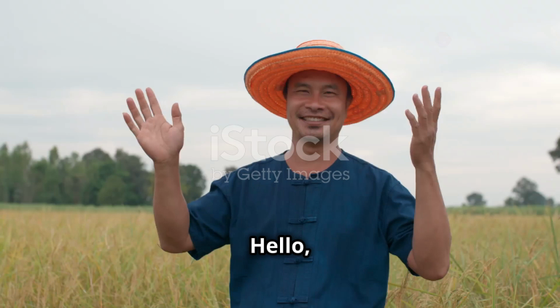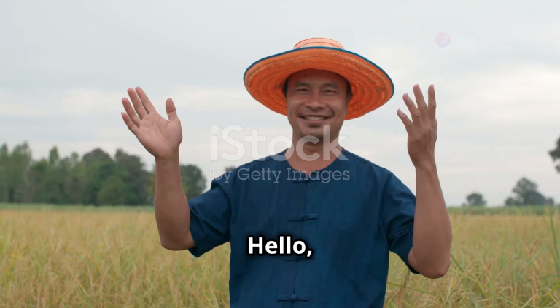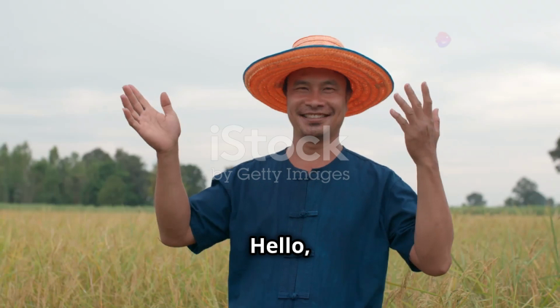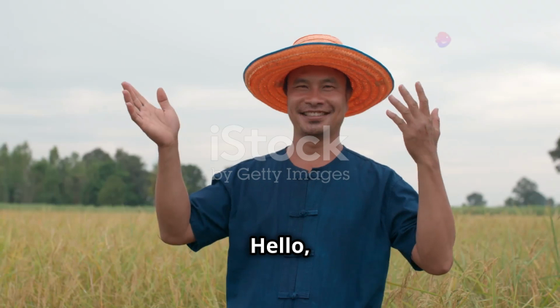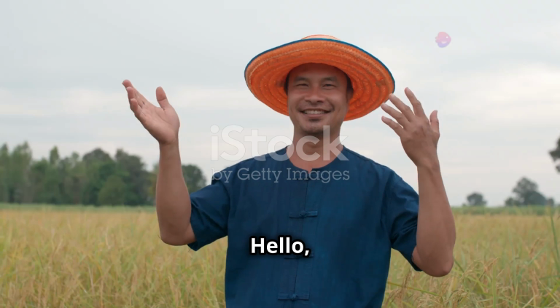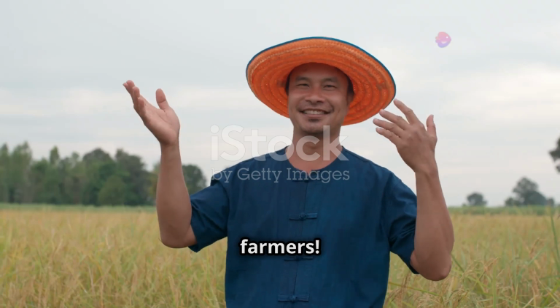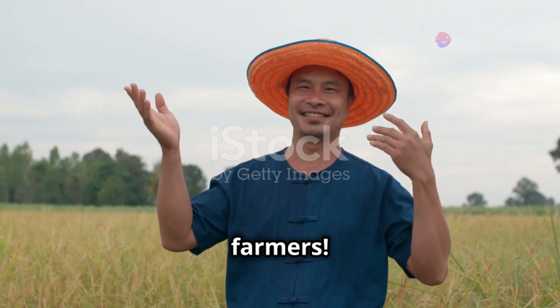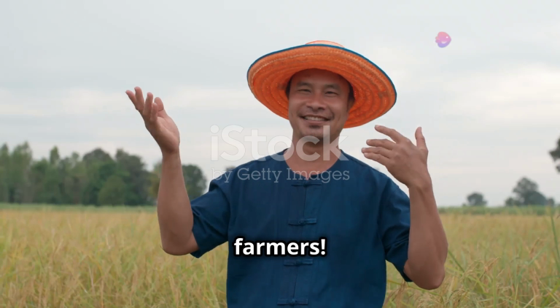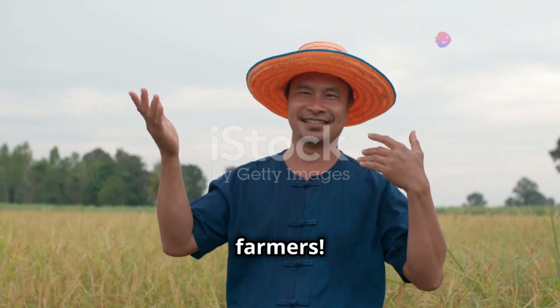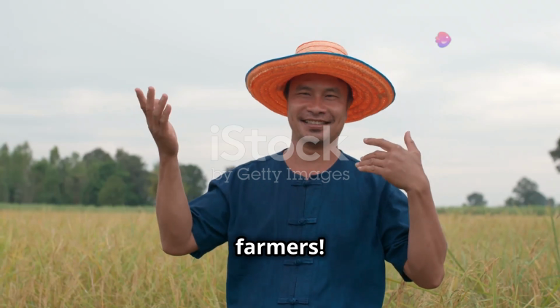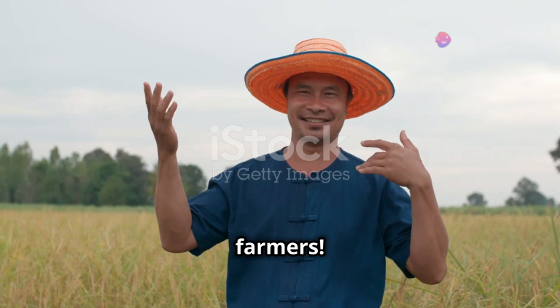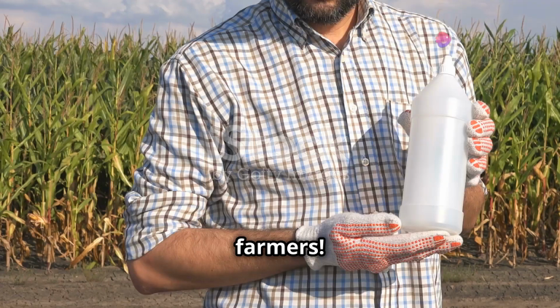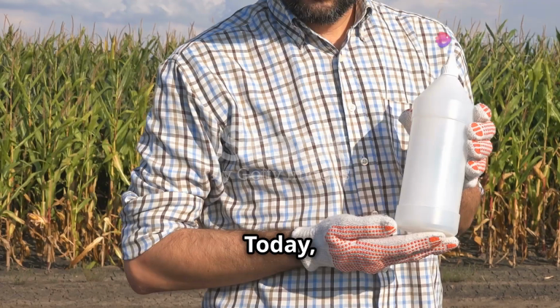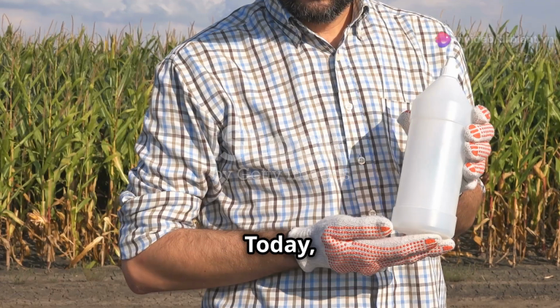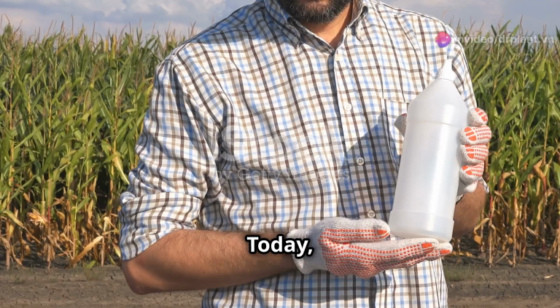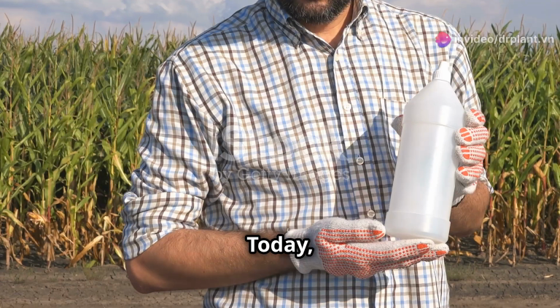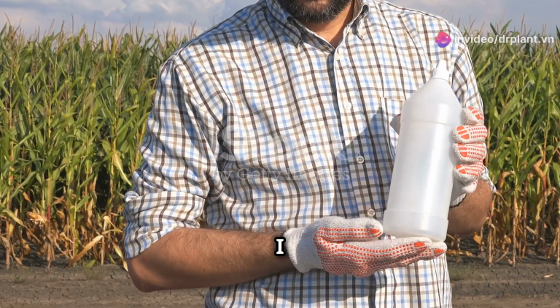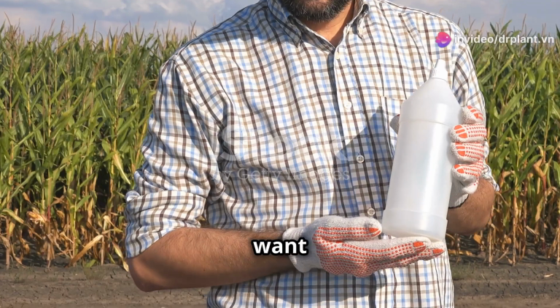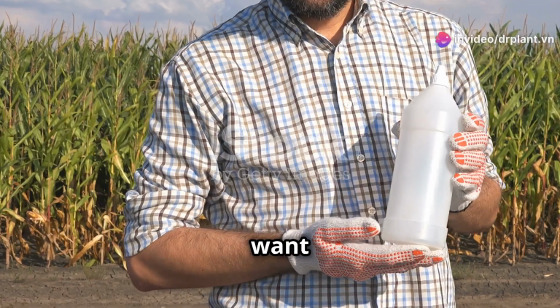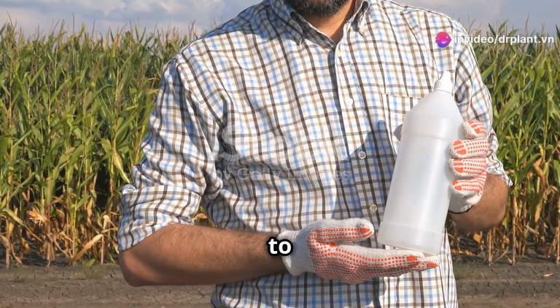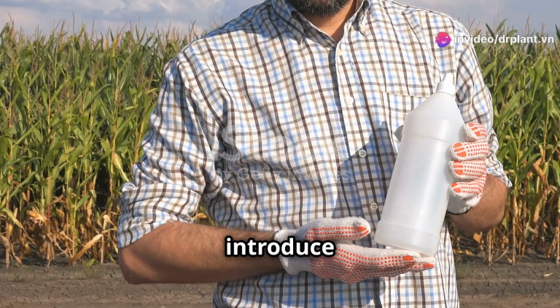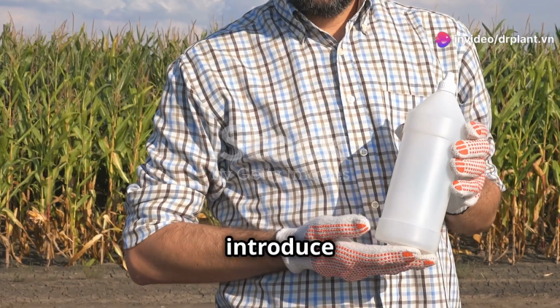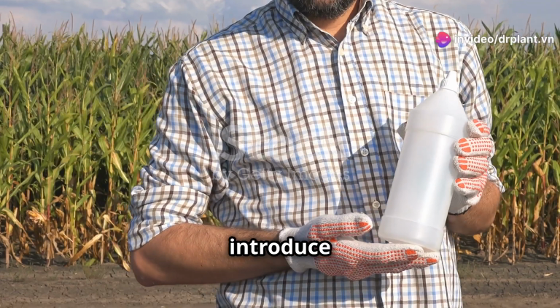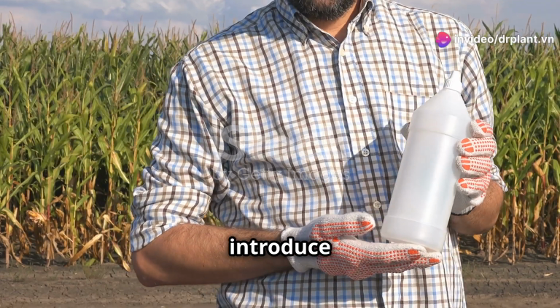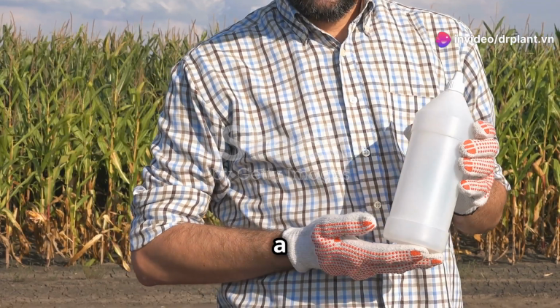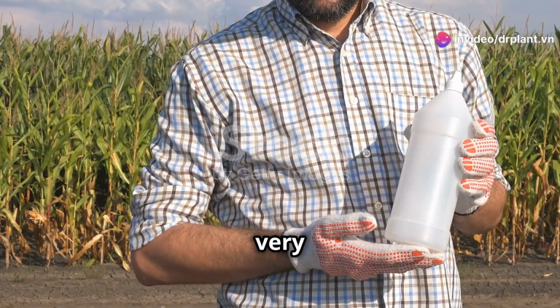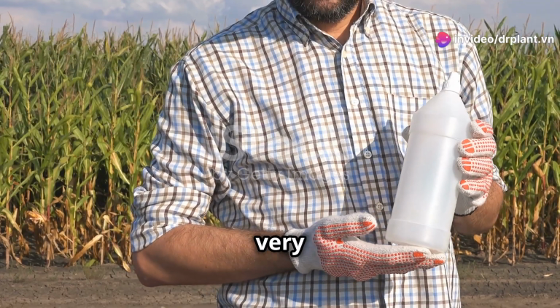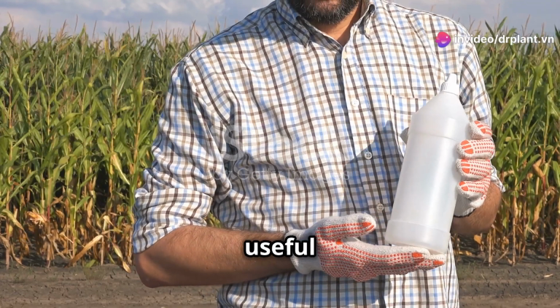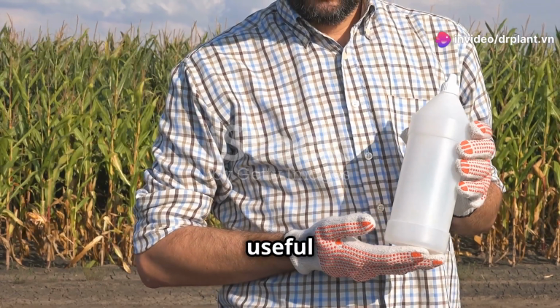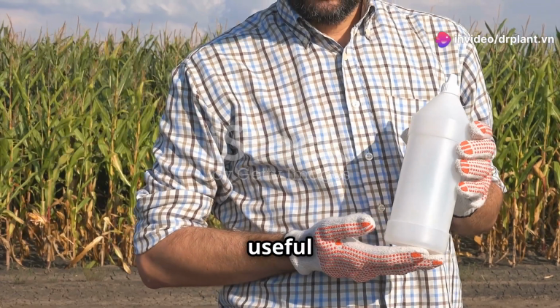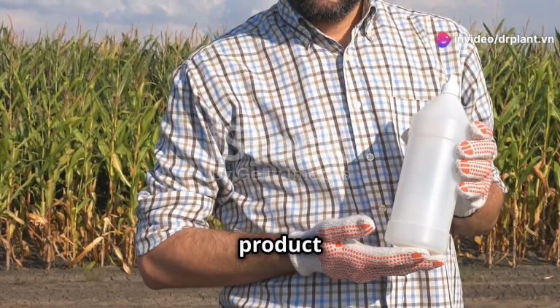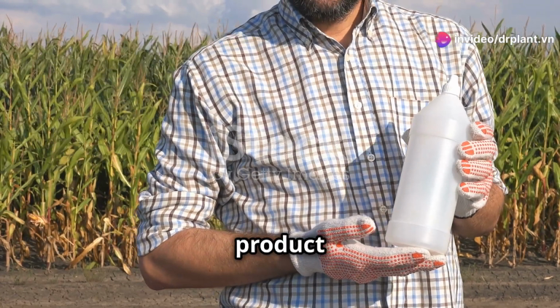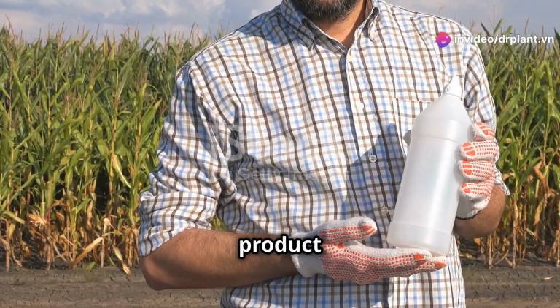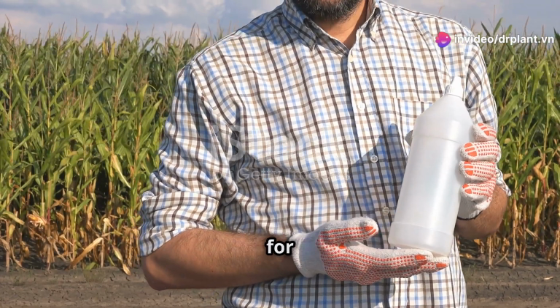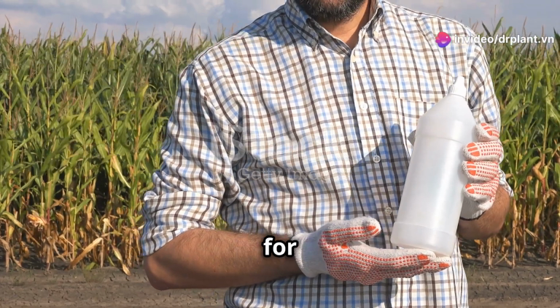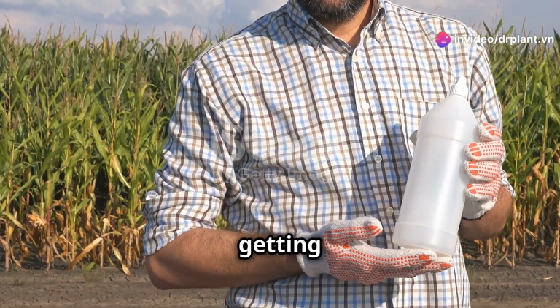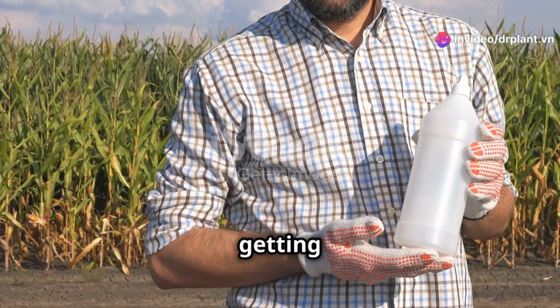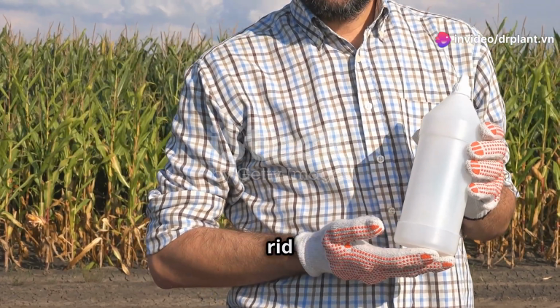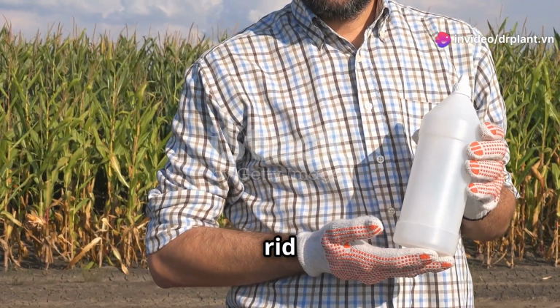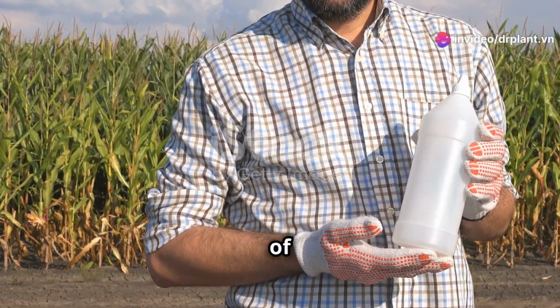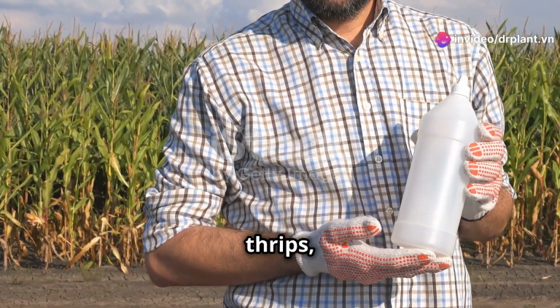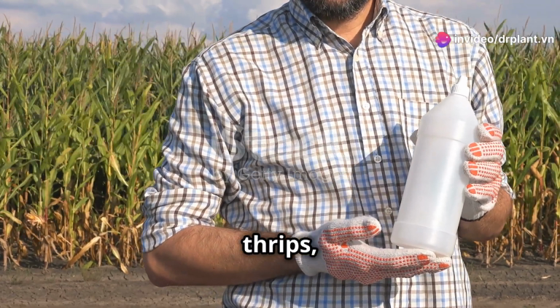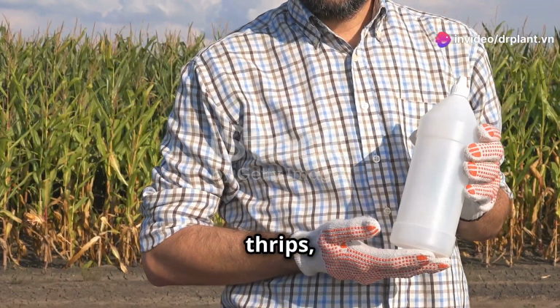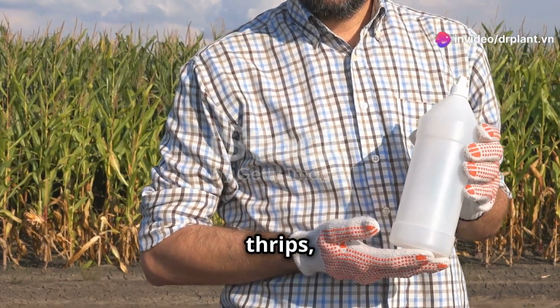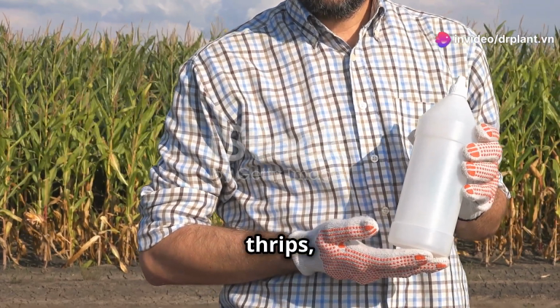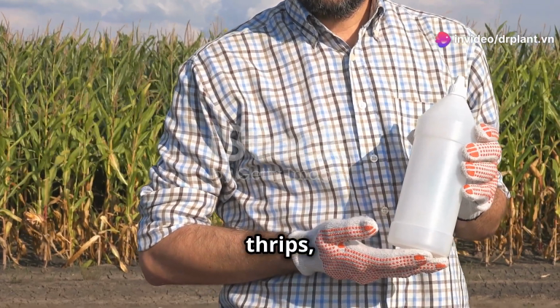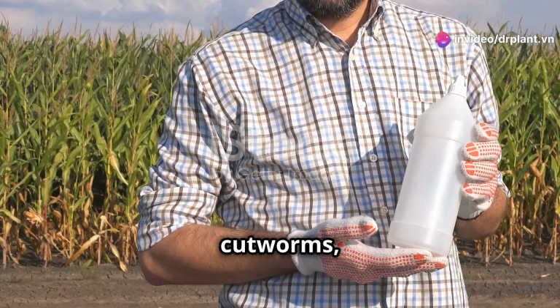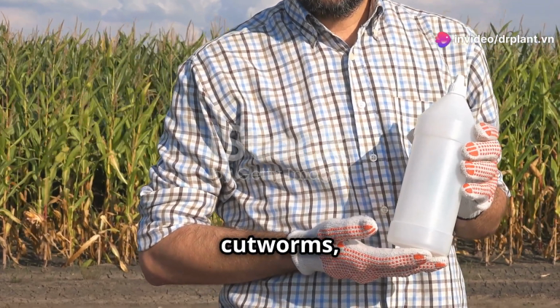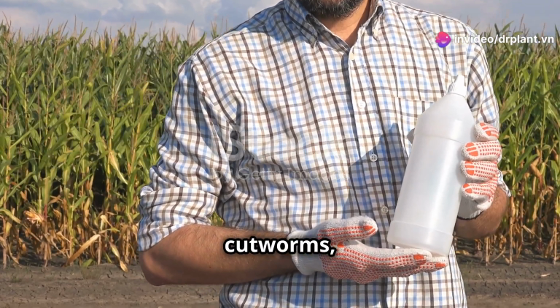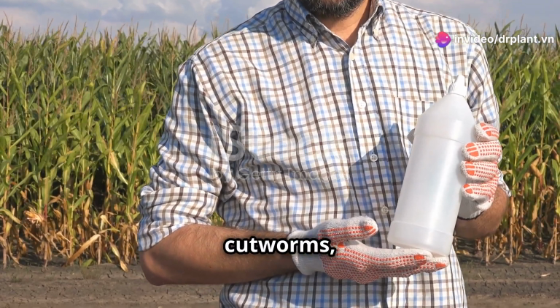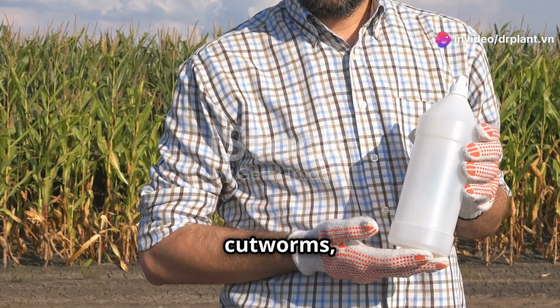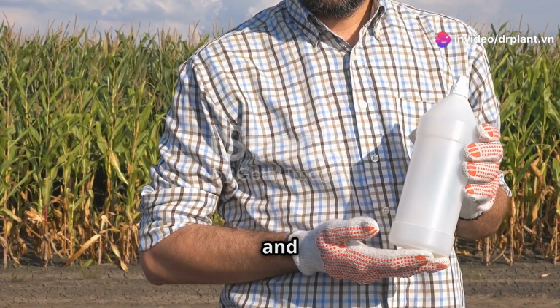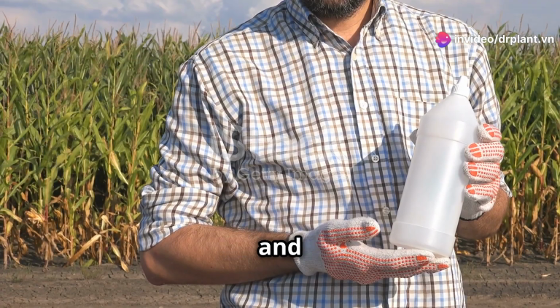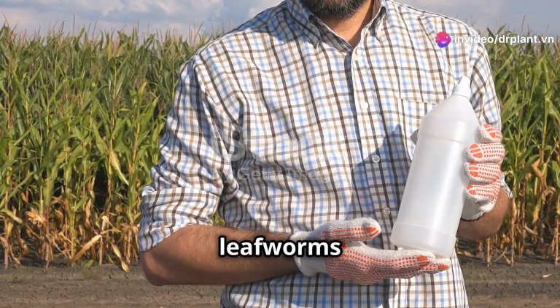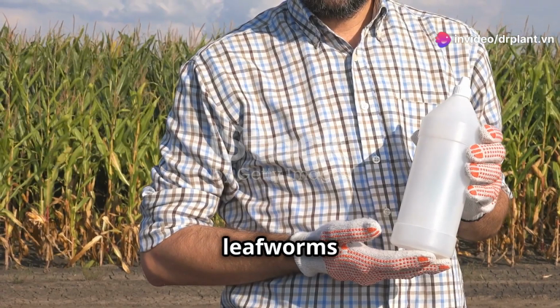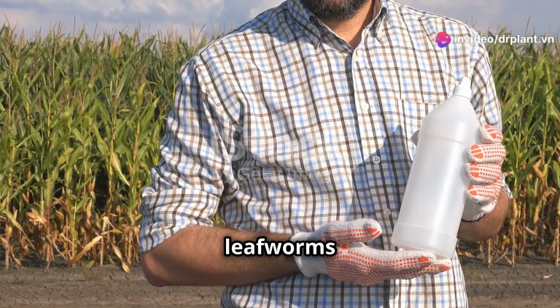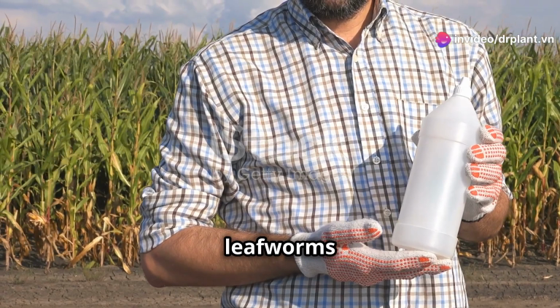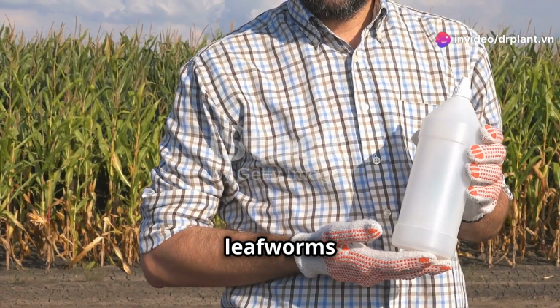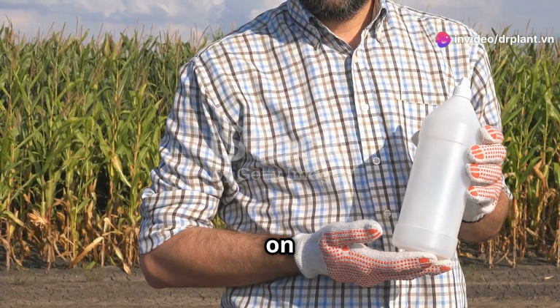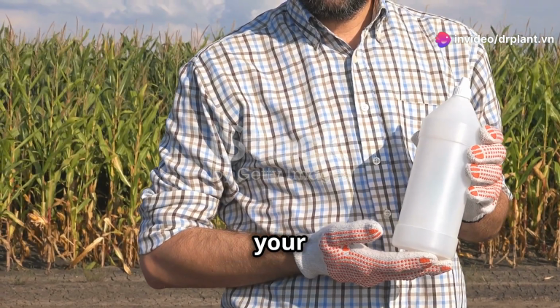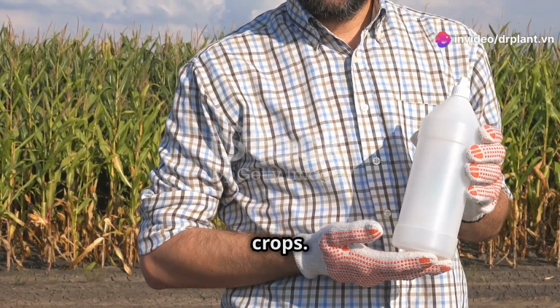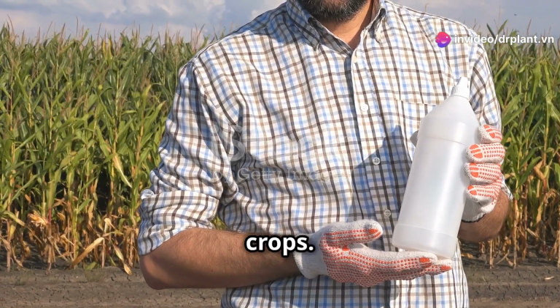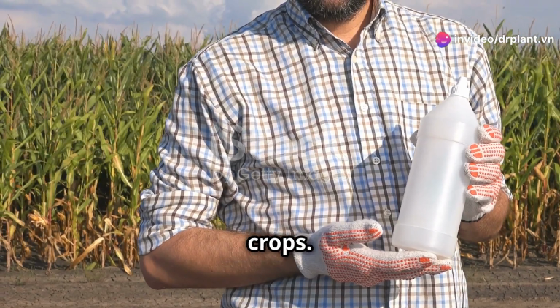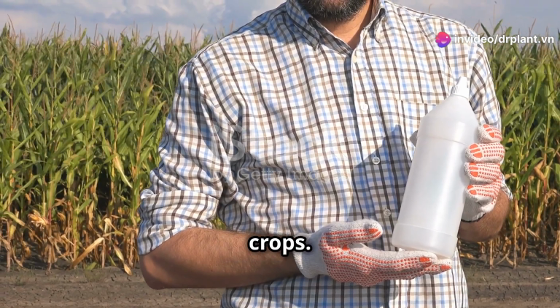Hello, farmers. Today, I want to introduce a very useful product for getting rid of thrips, cutworms, and leafworms on your crops.